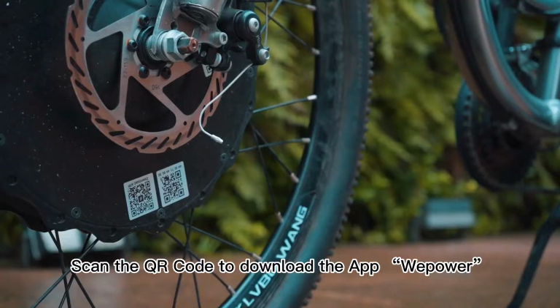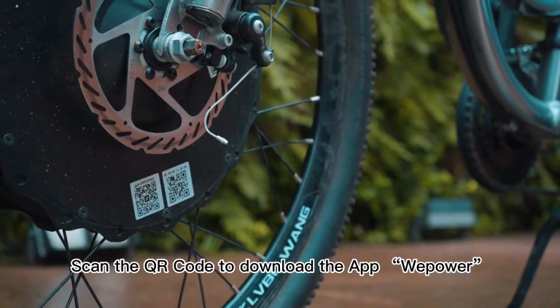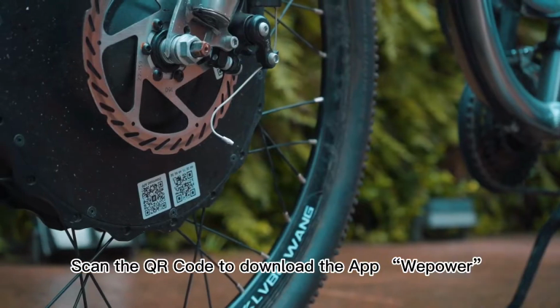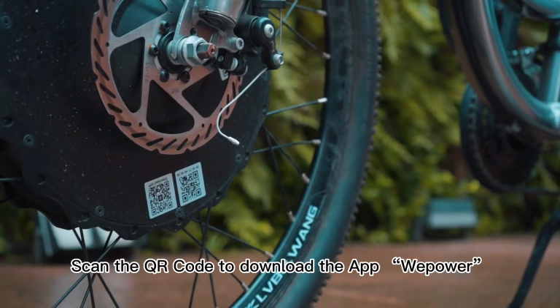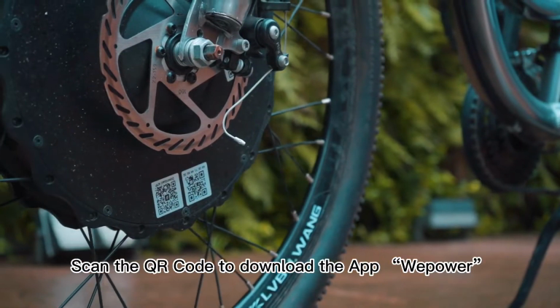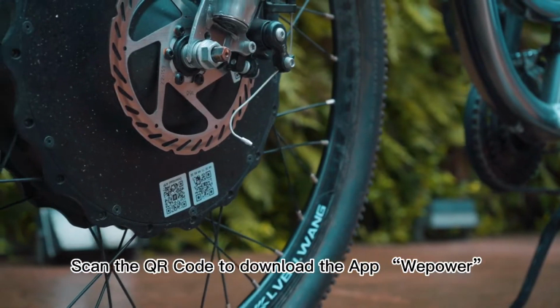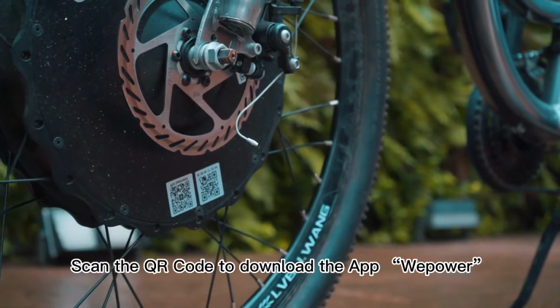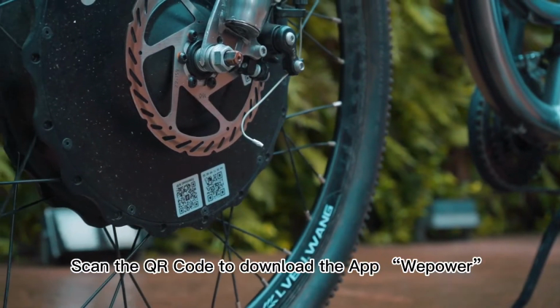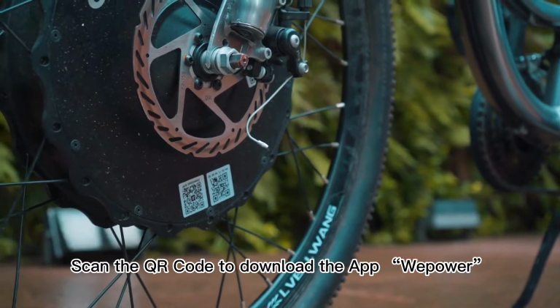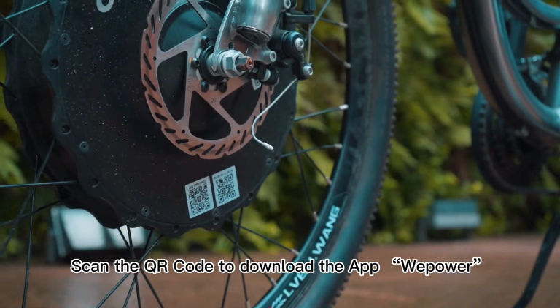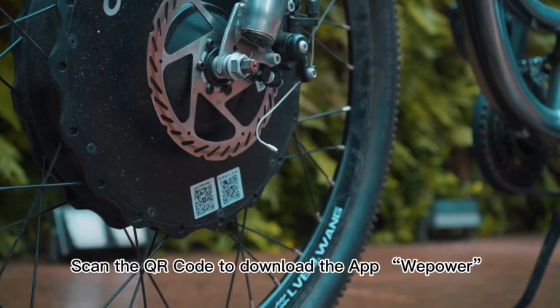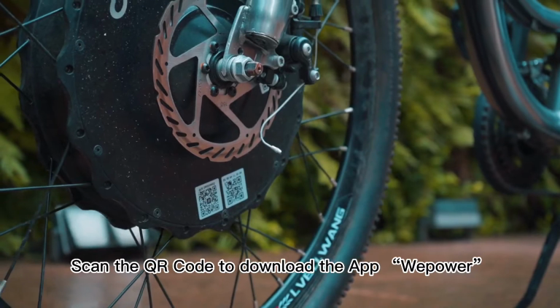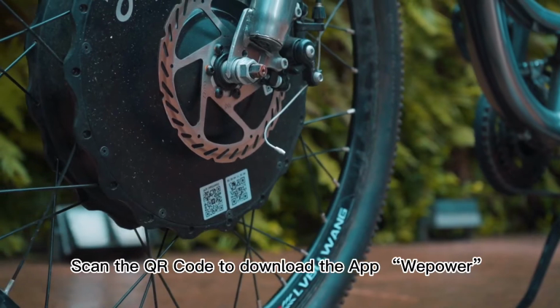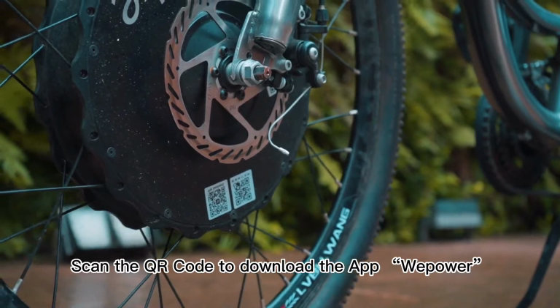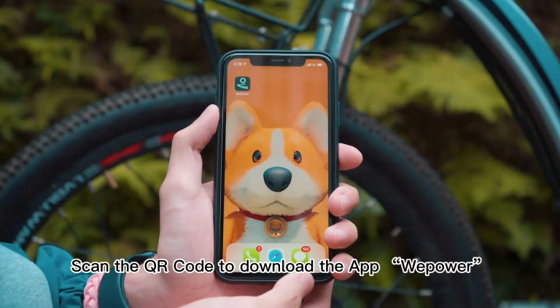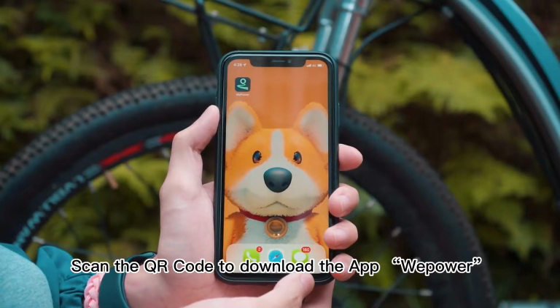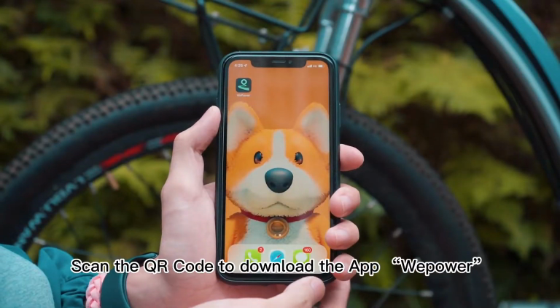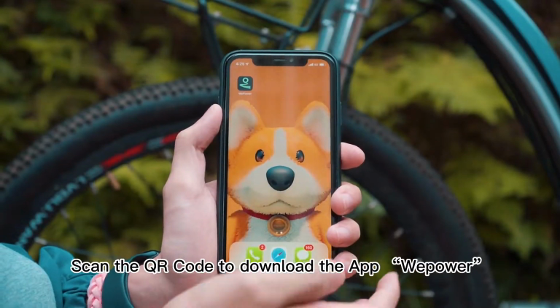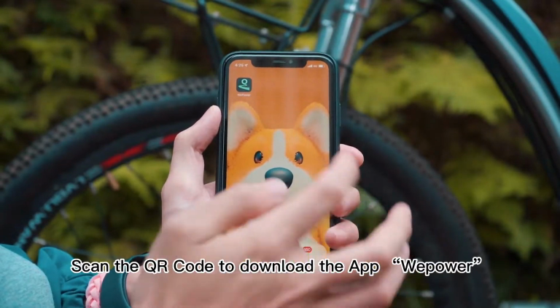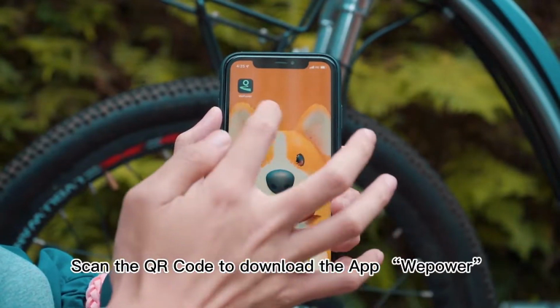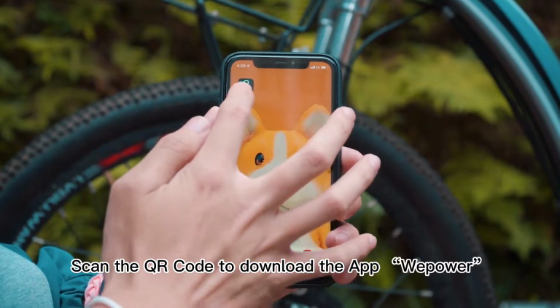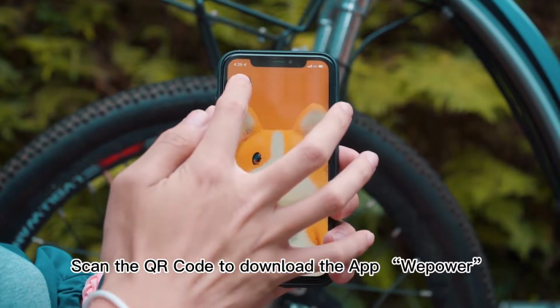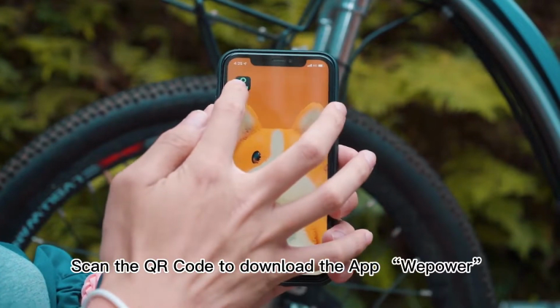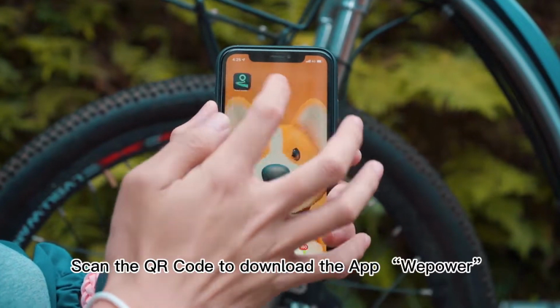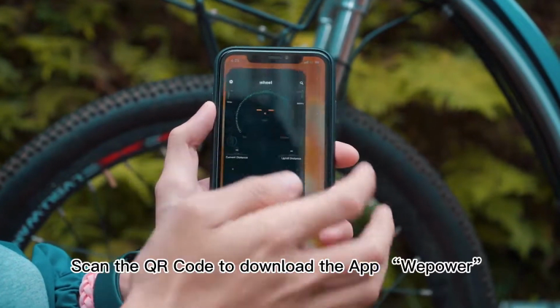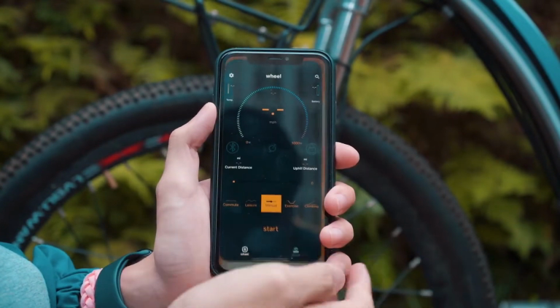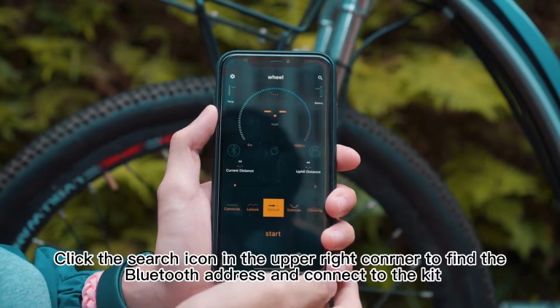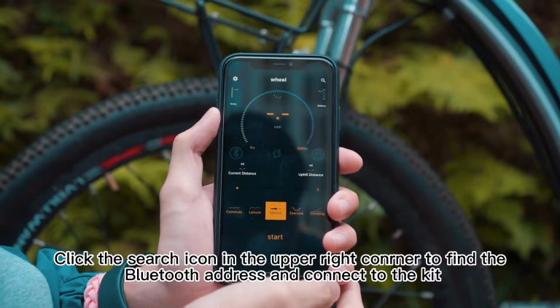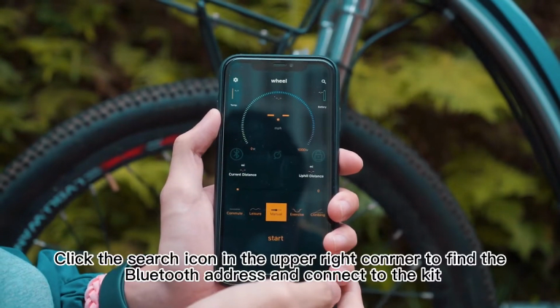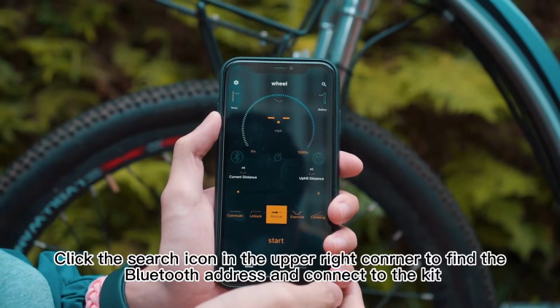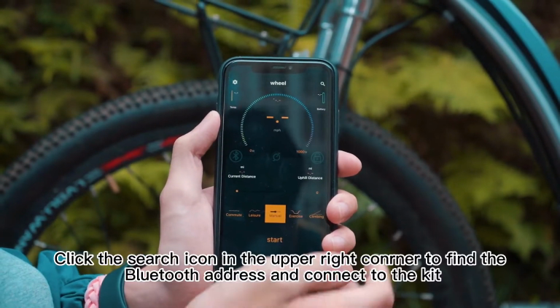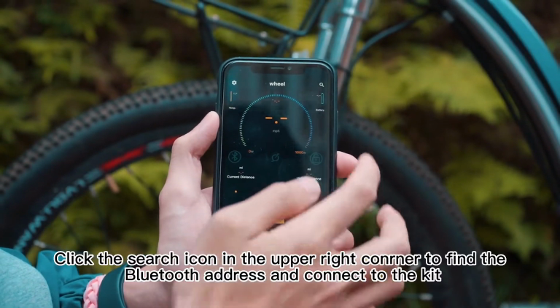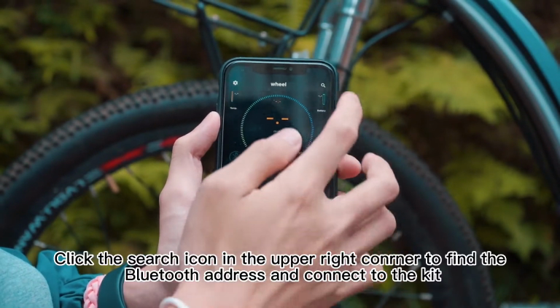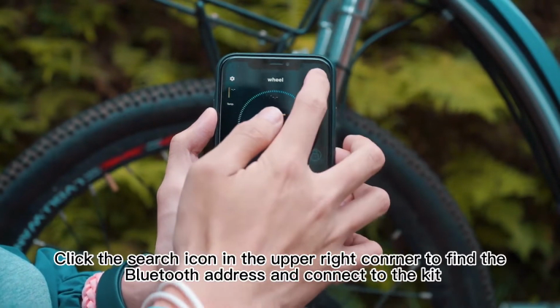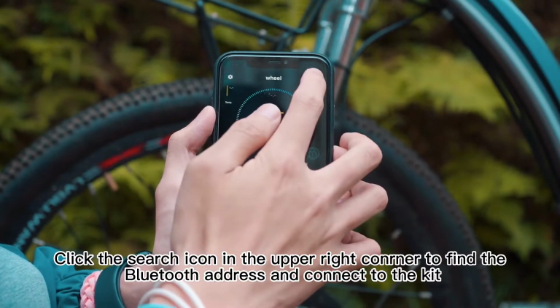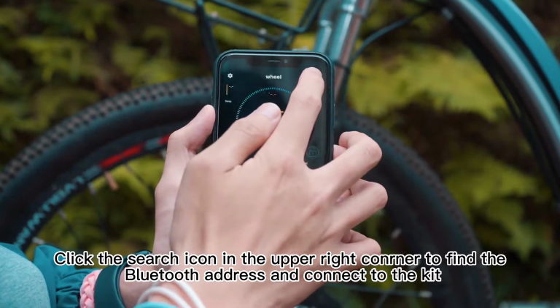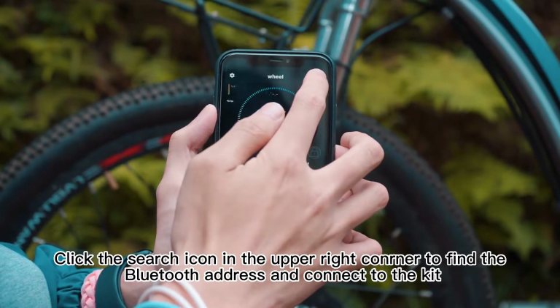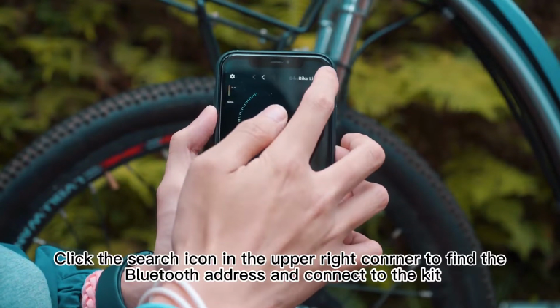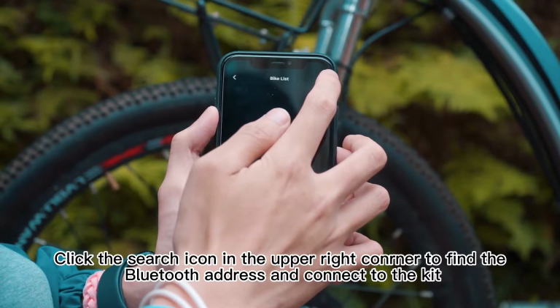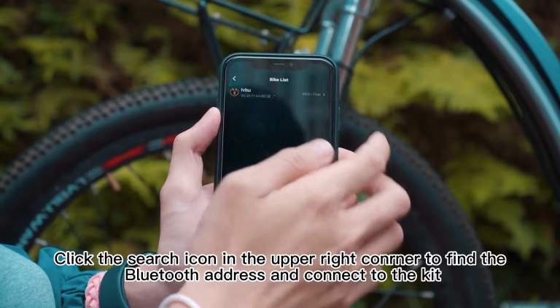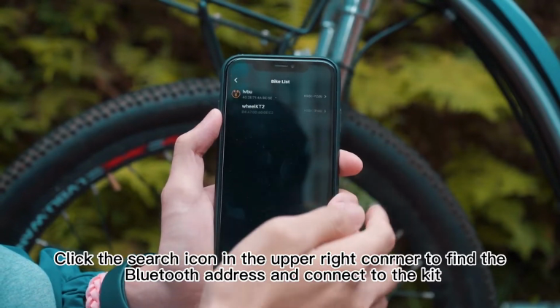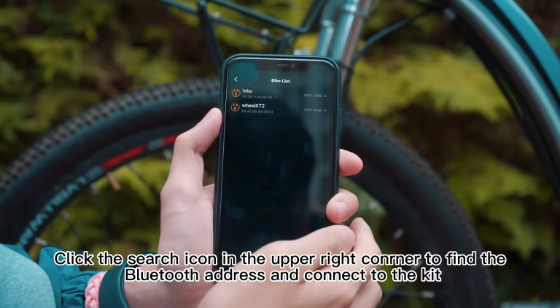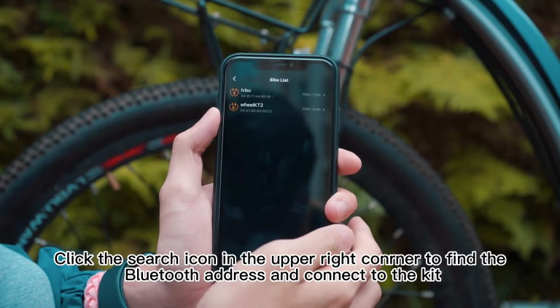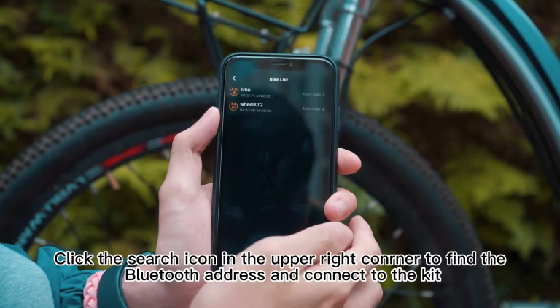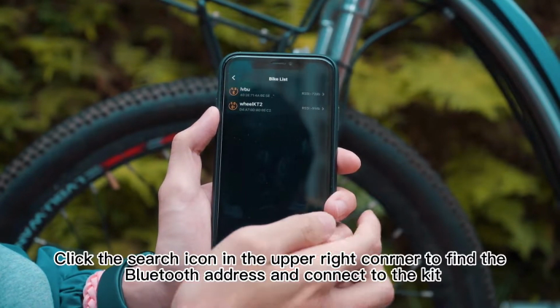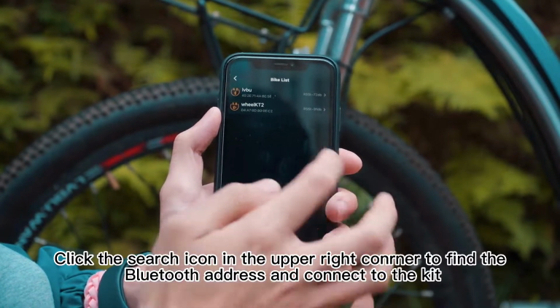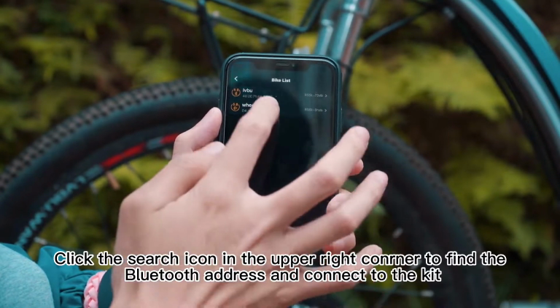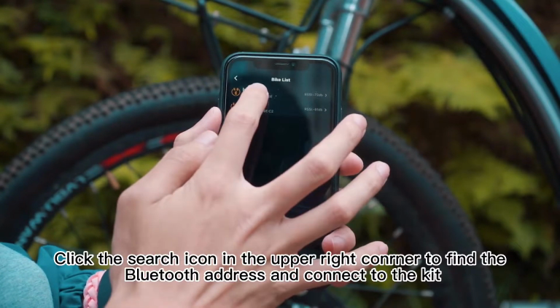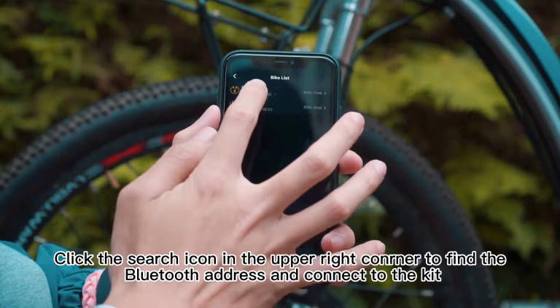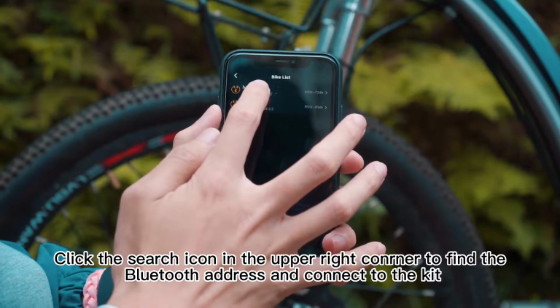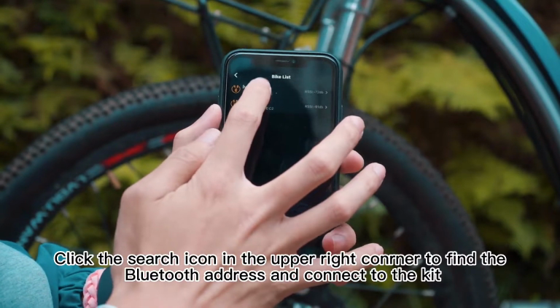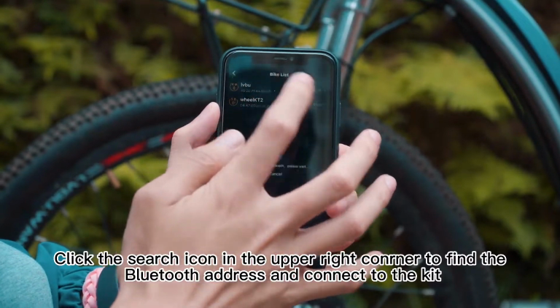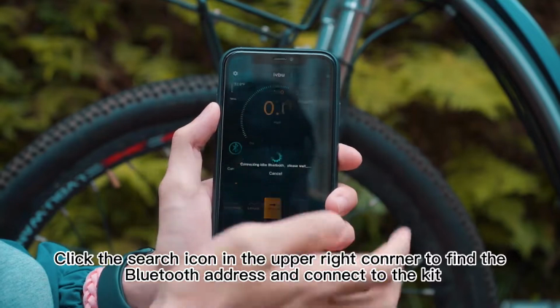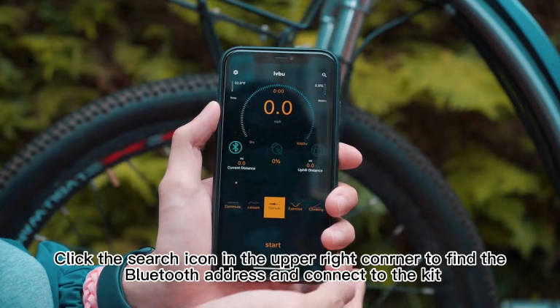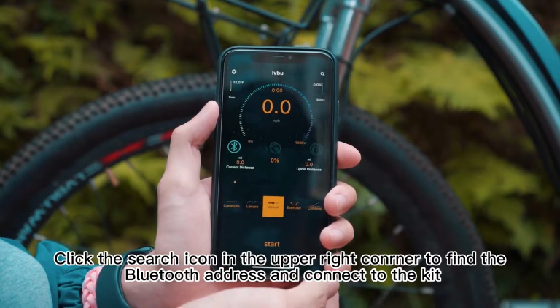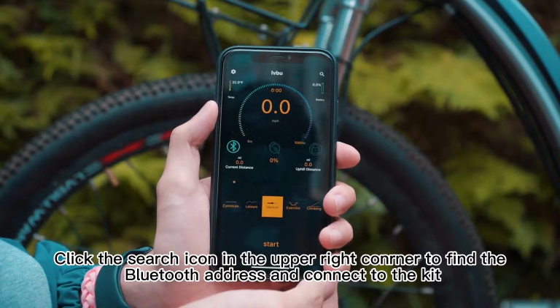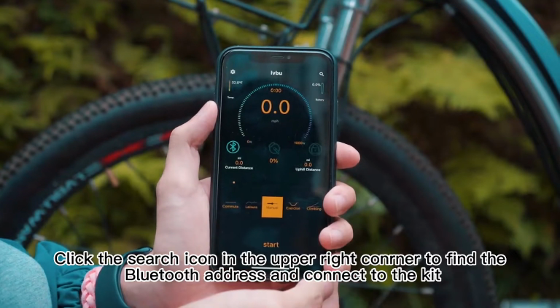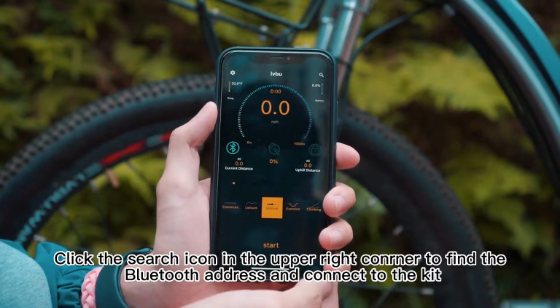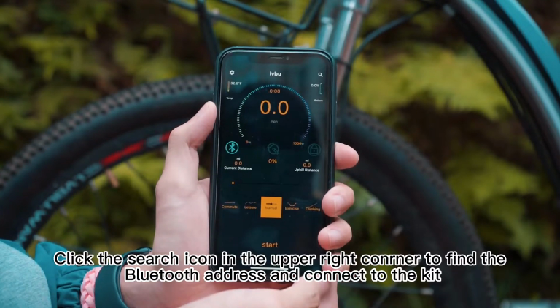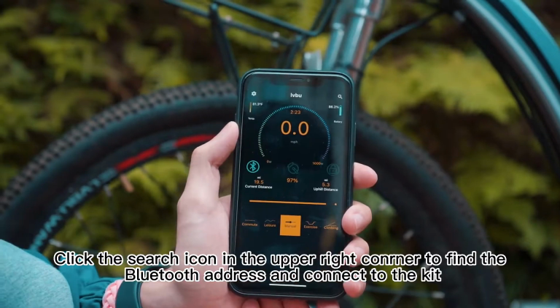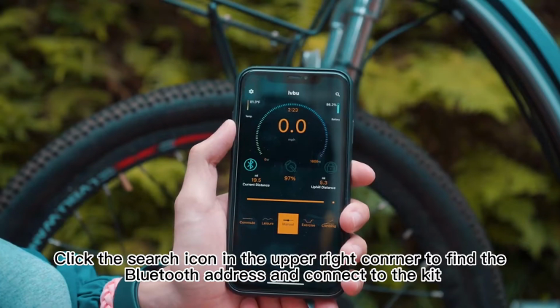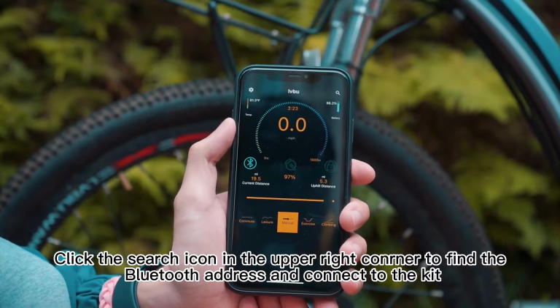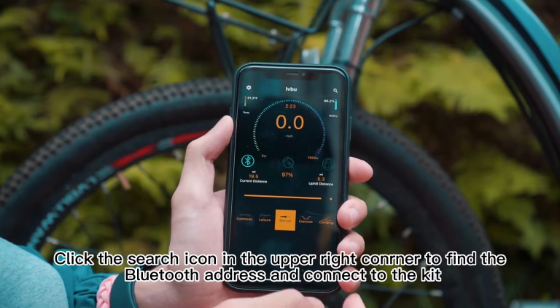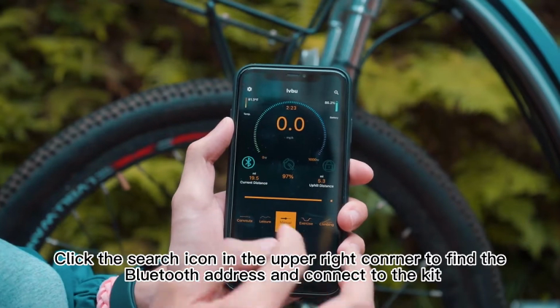Scan the QR code to download the app. Click the search icon in the upper right corner to find the Bluetooth address and connect to the kit.